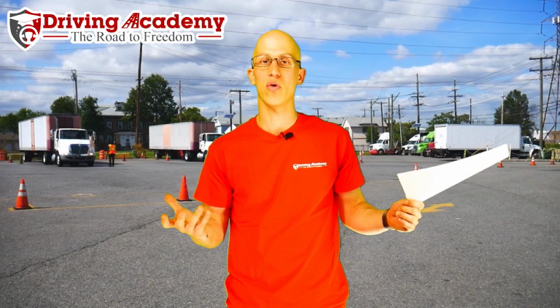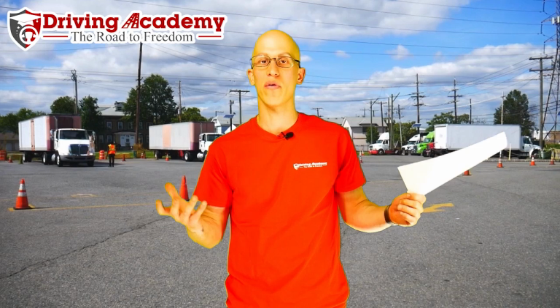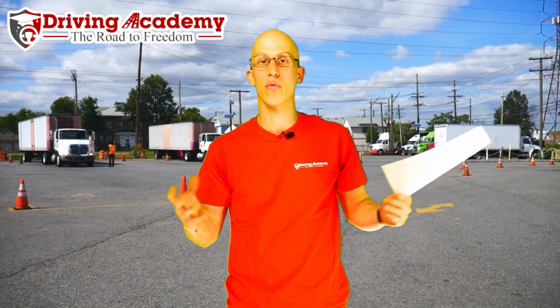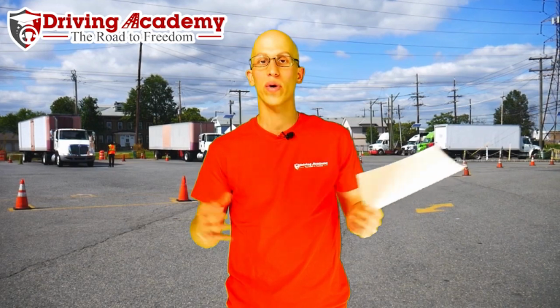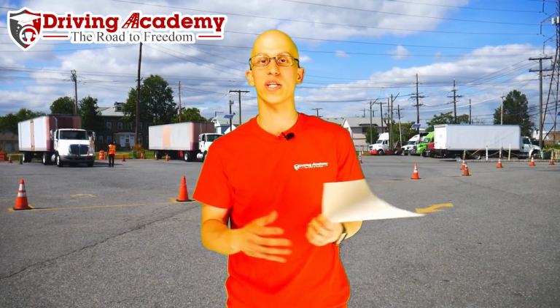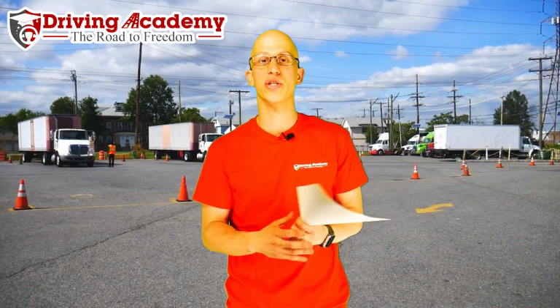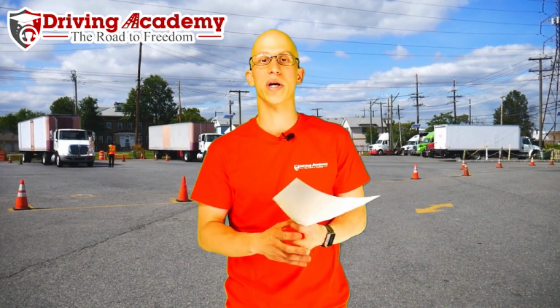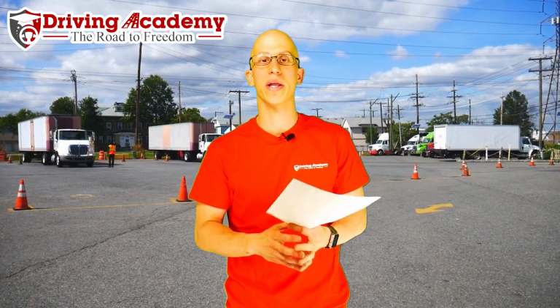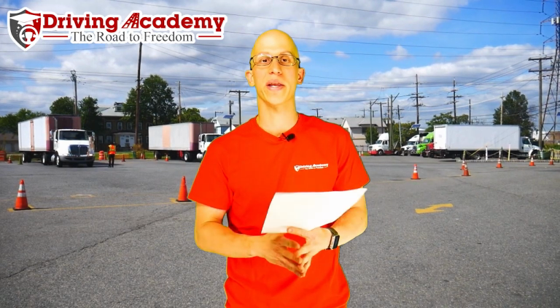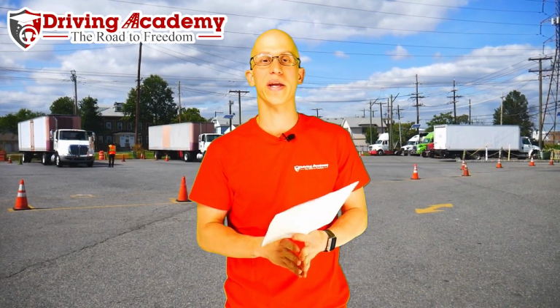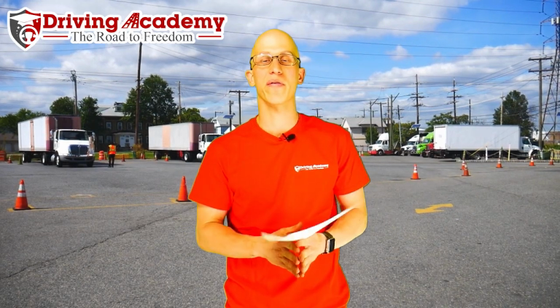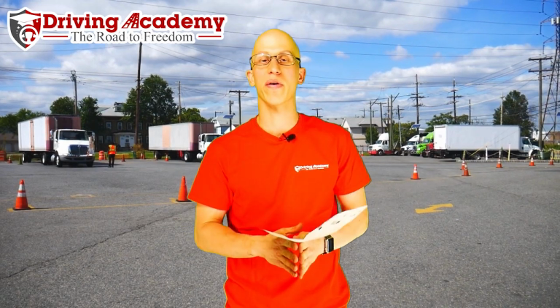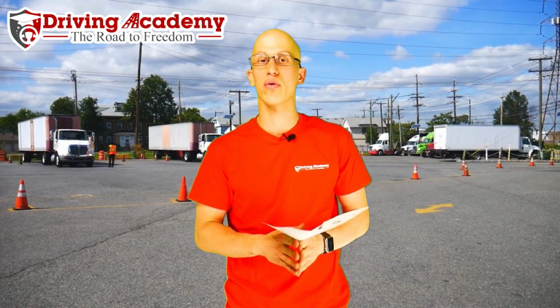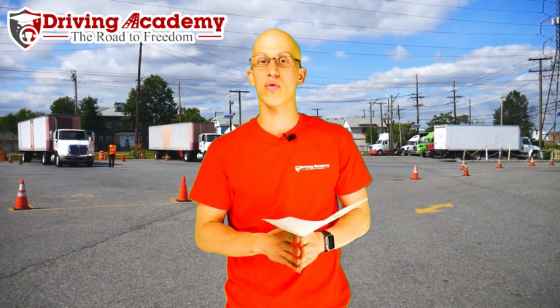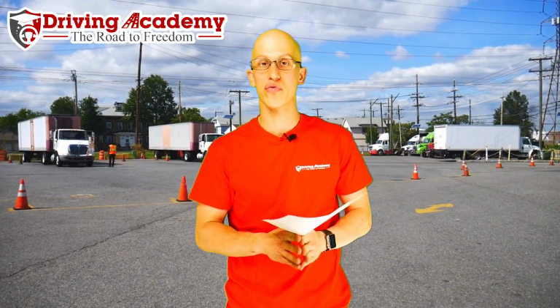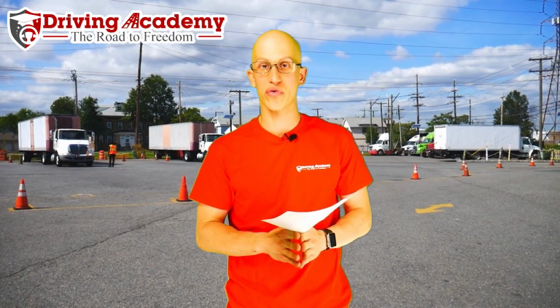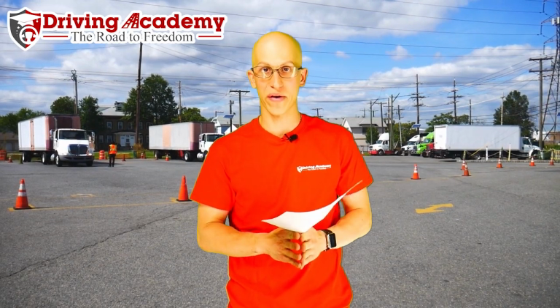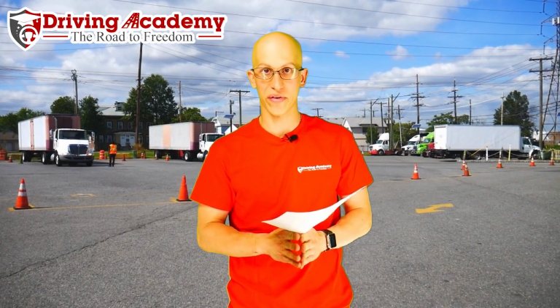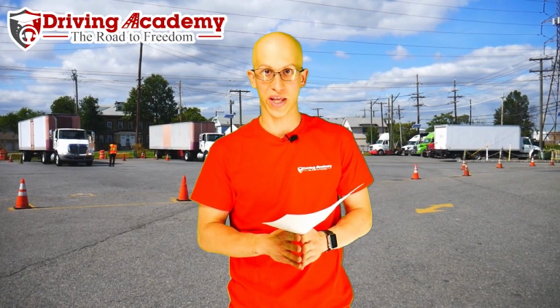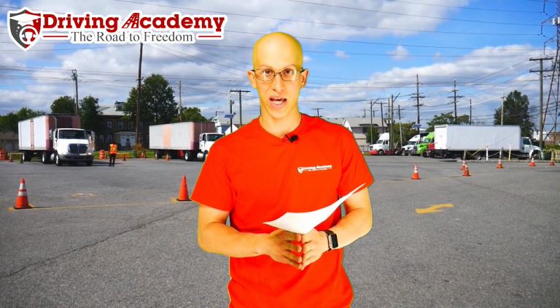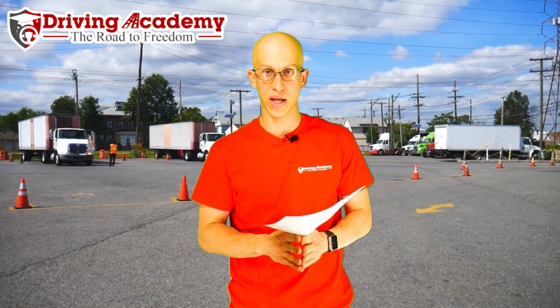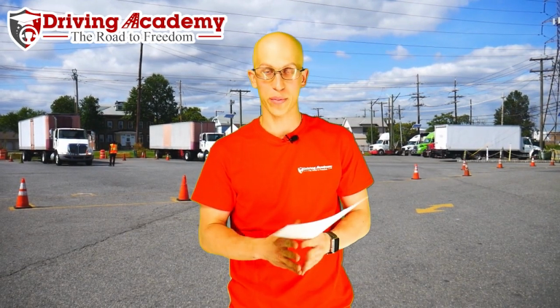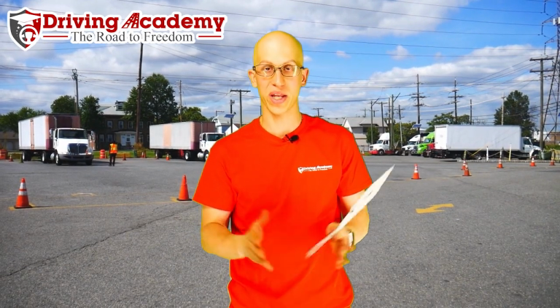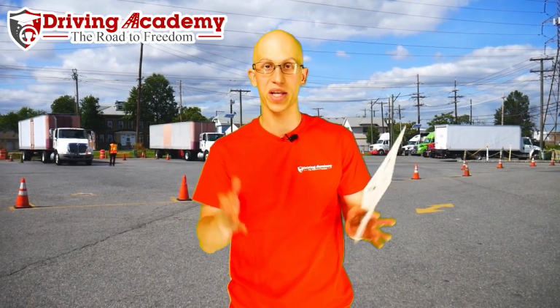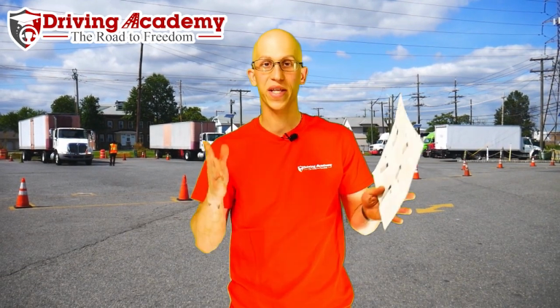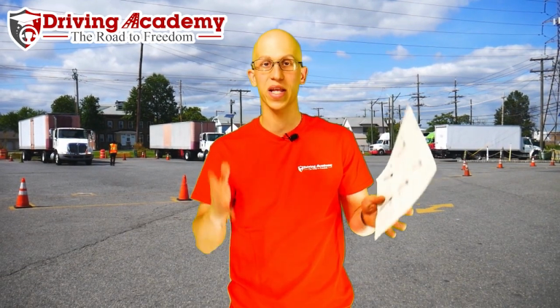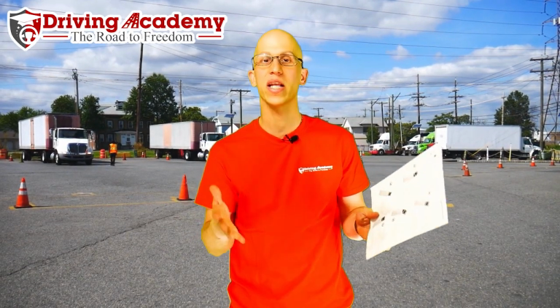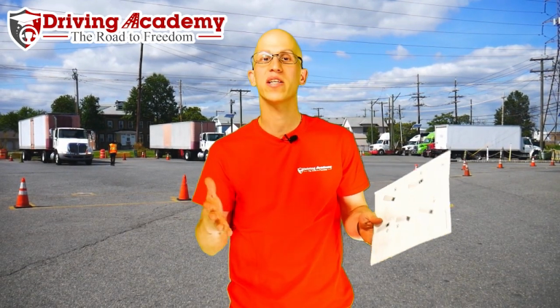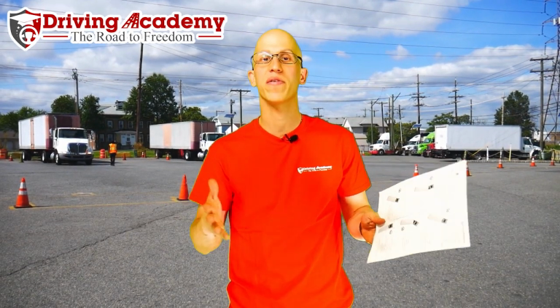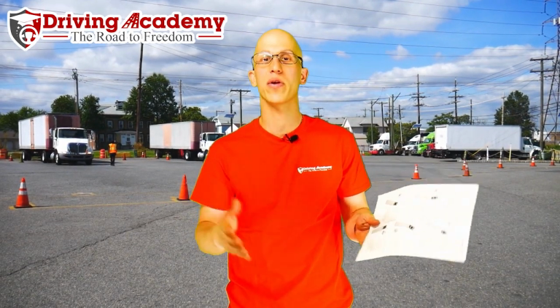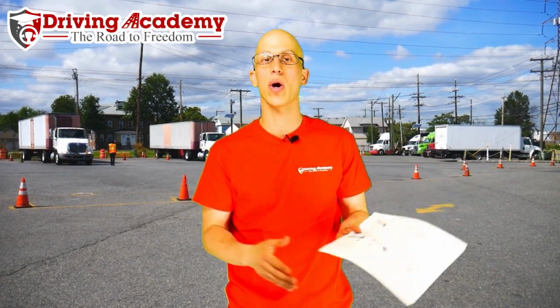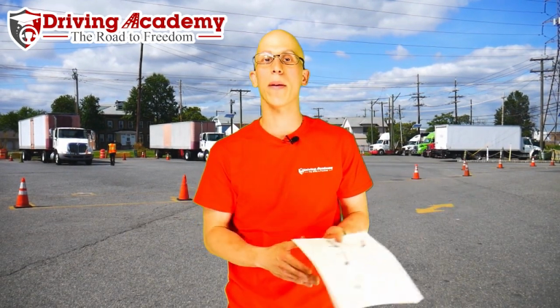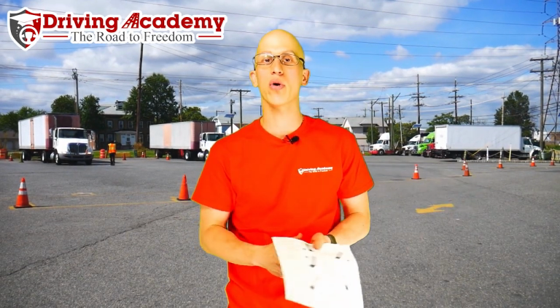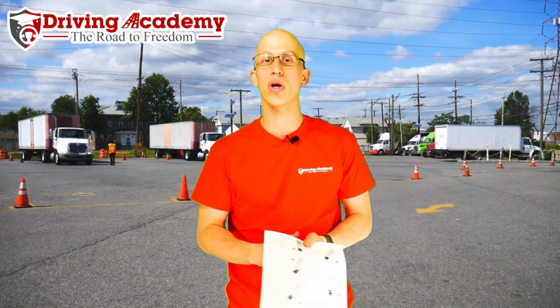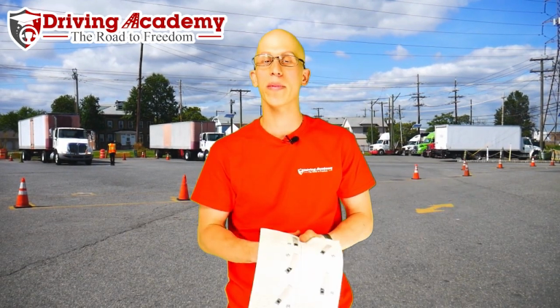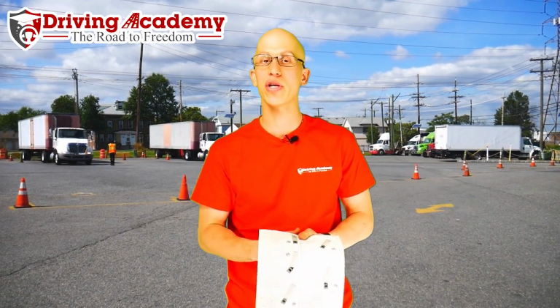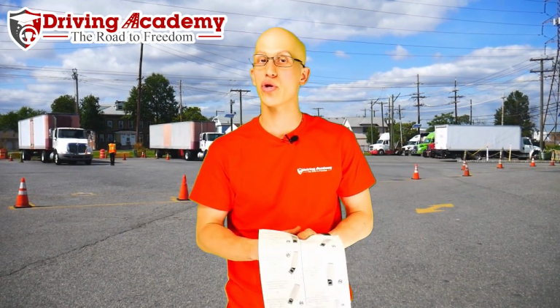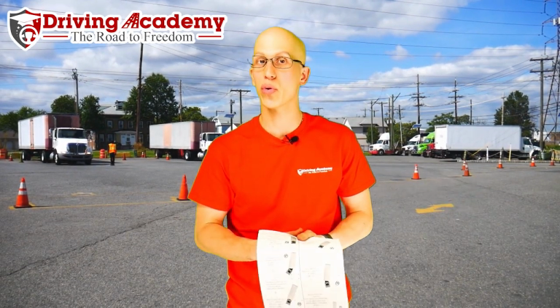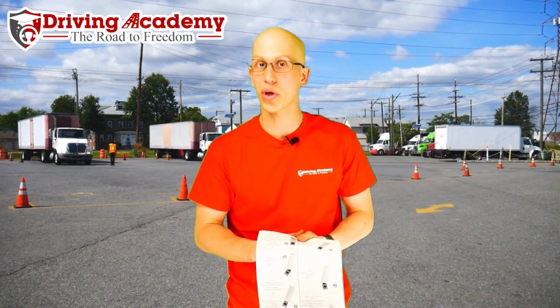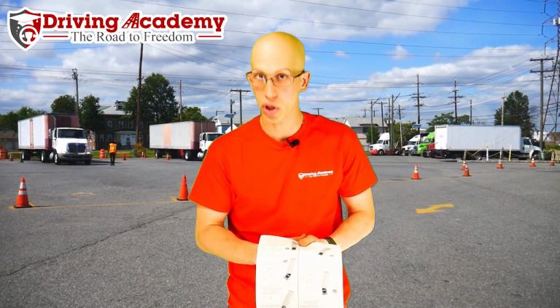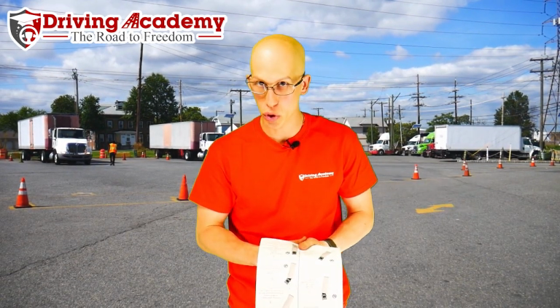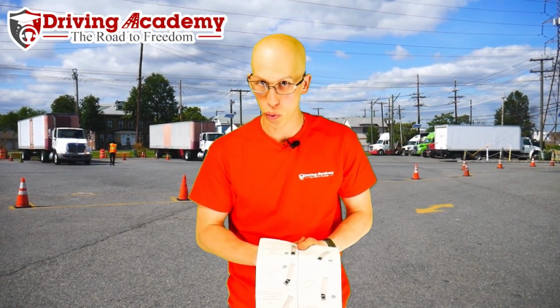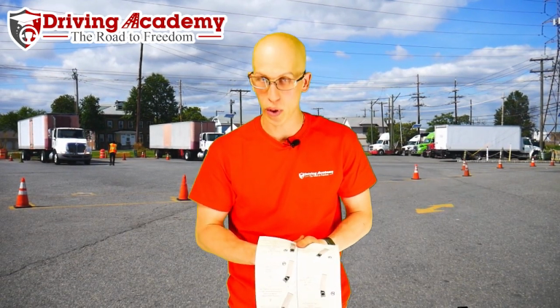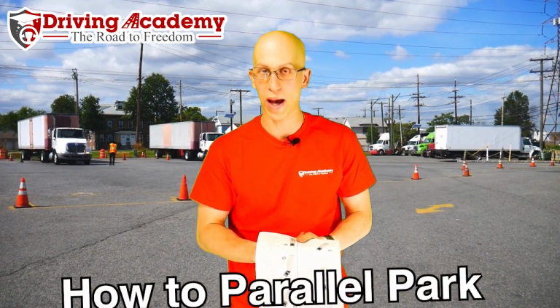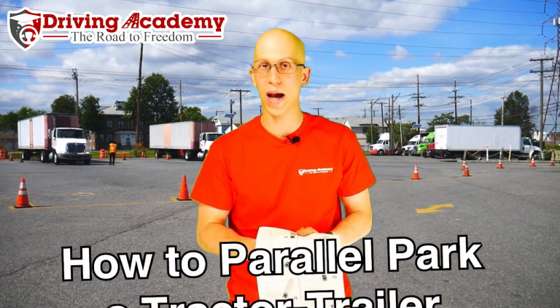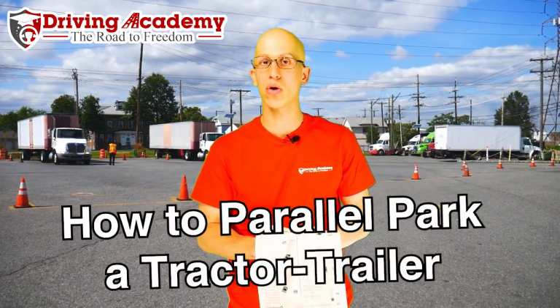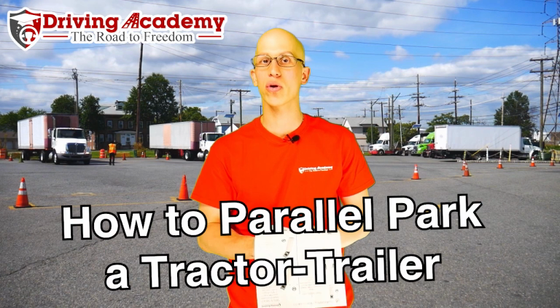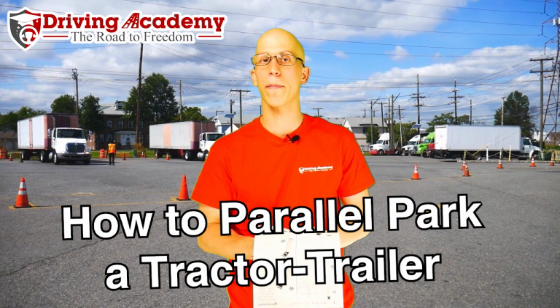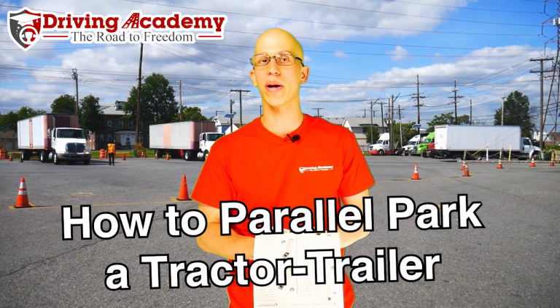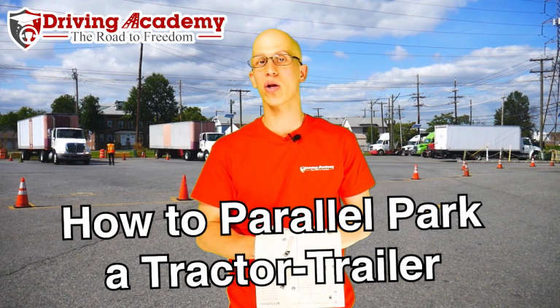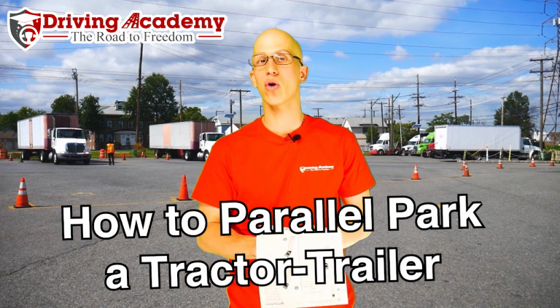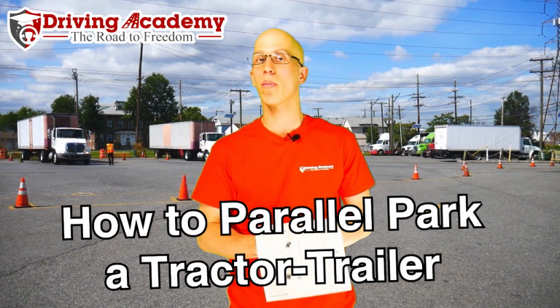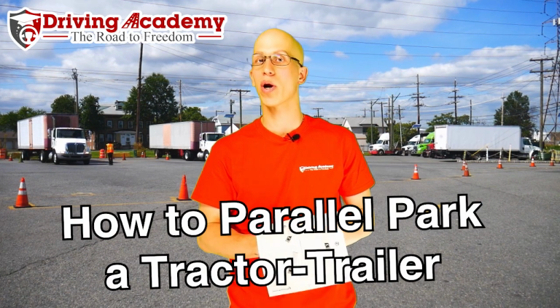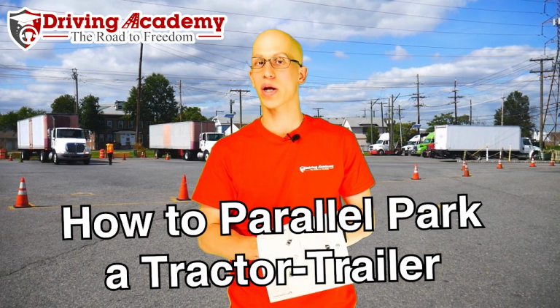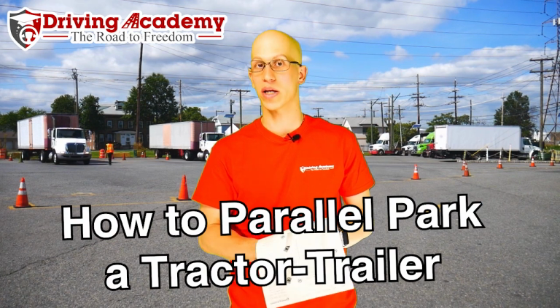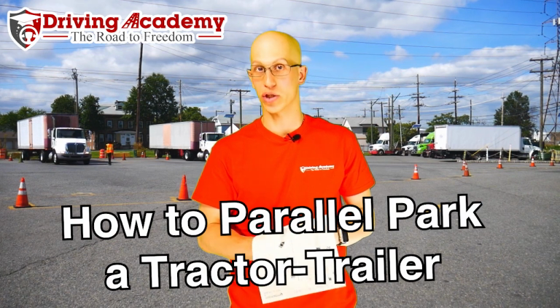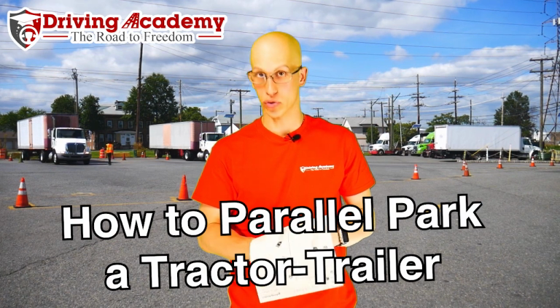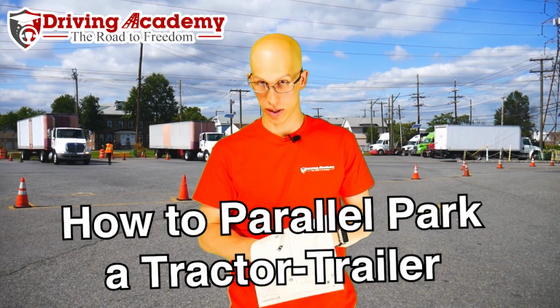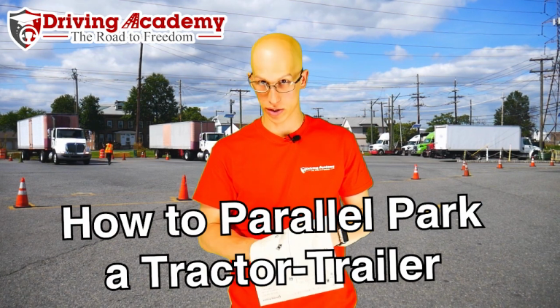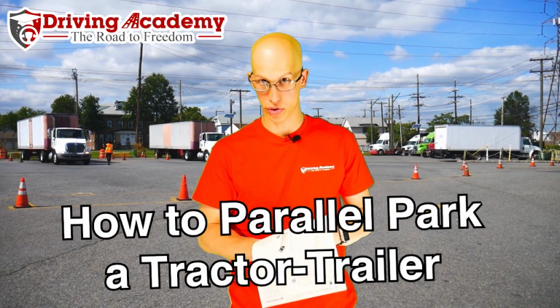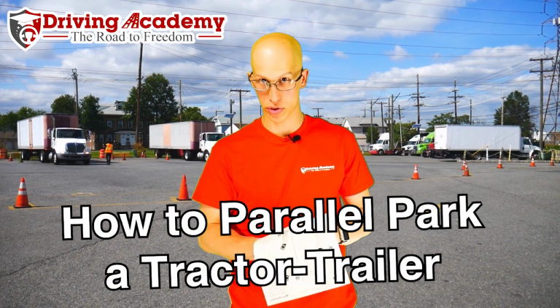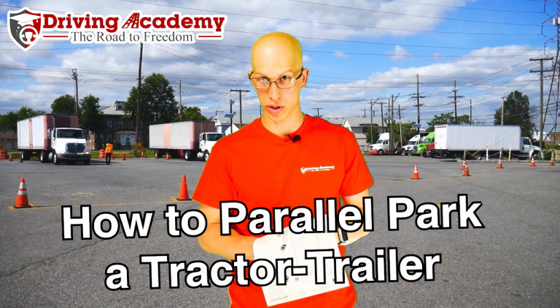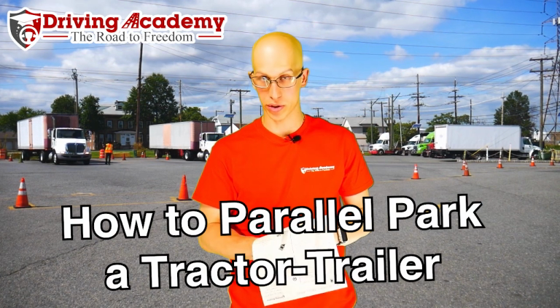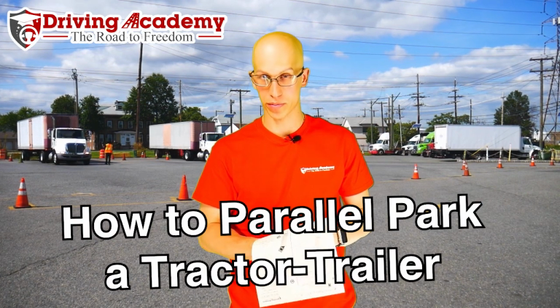Hello everyone, it's Jonathan here, founder of Driving Academy, and in today's video I'm going to be showing you how to parallel park a tractor trailer.